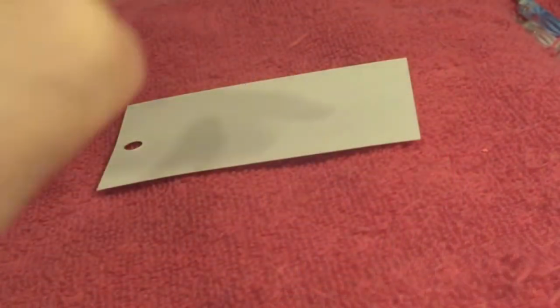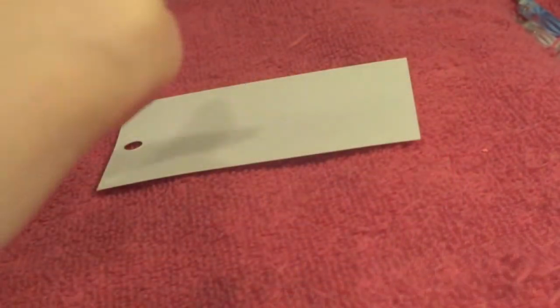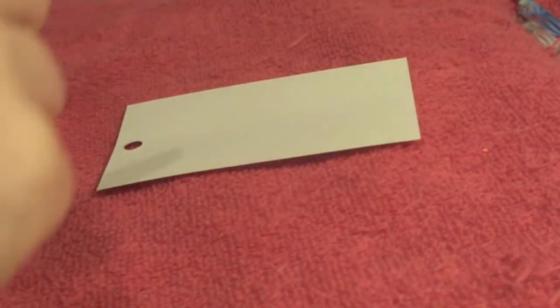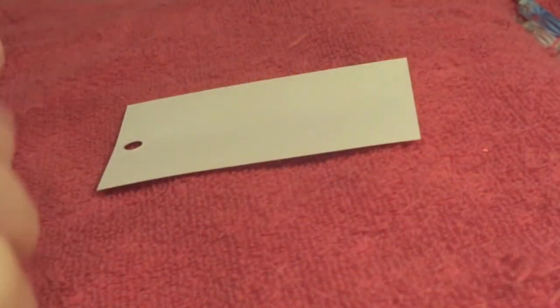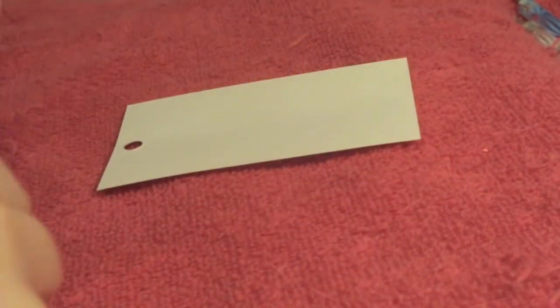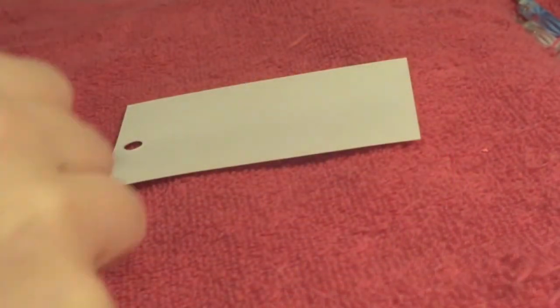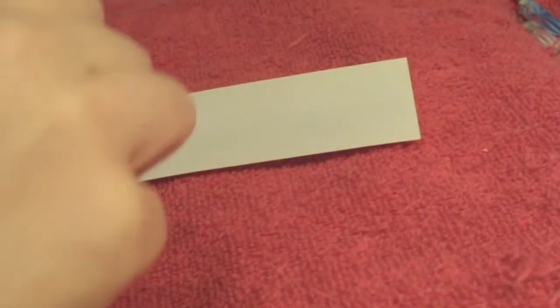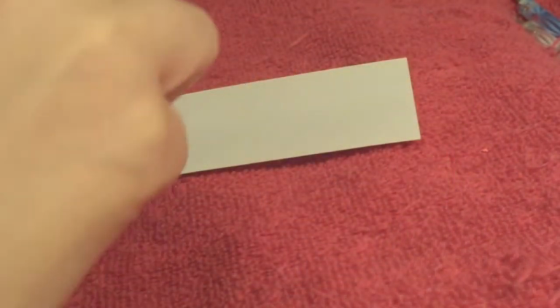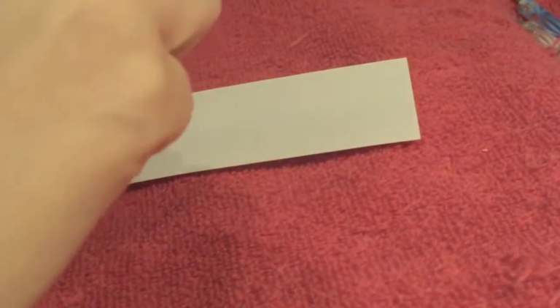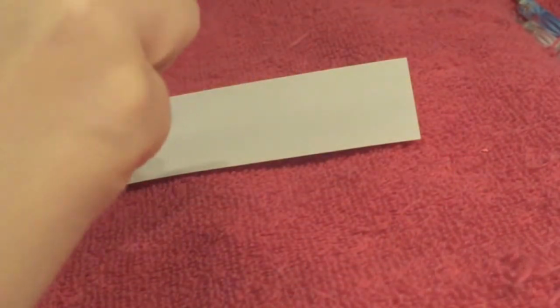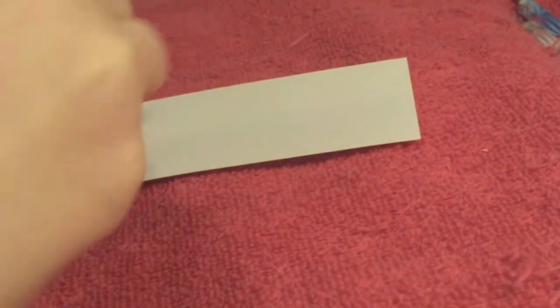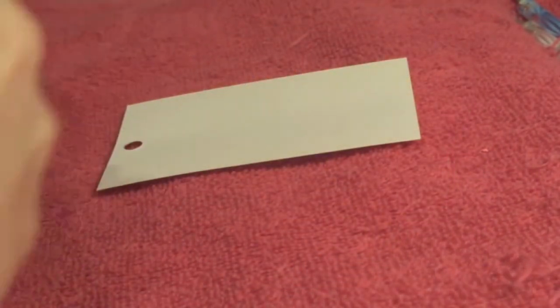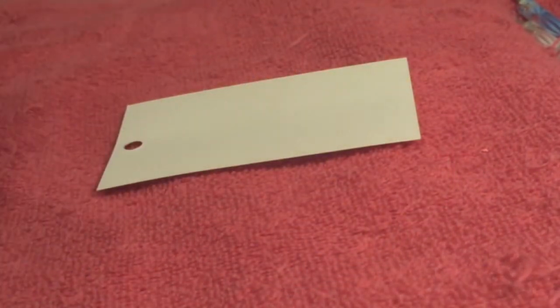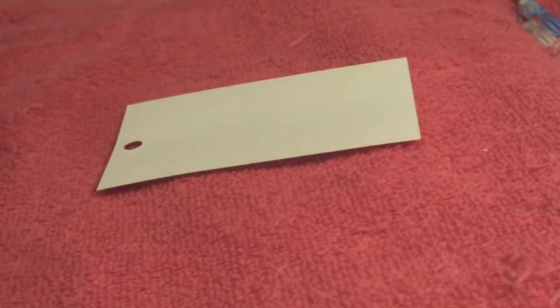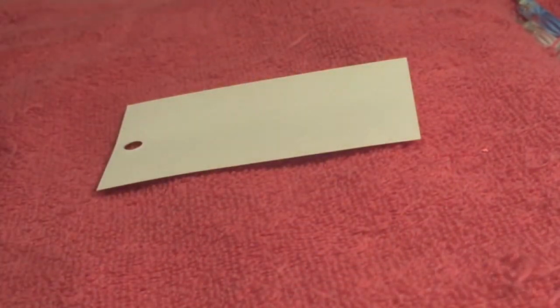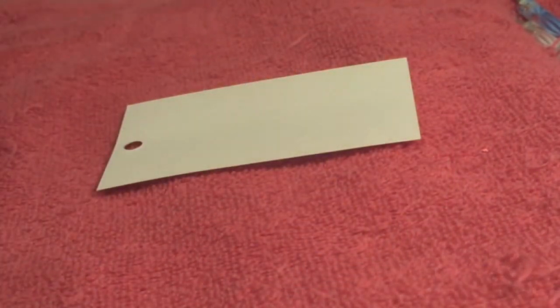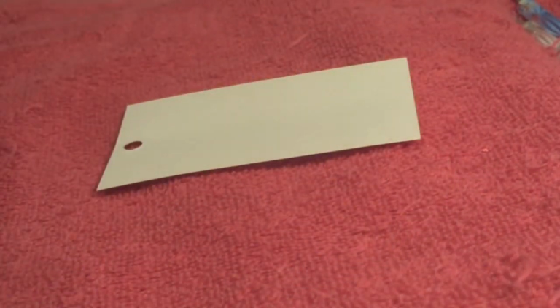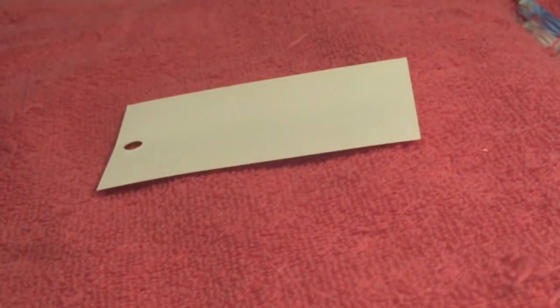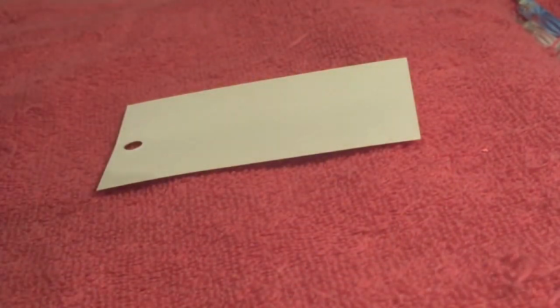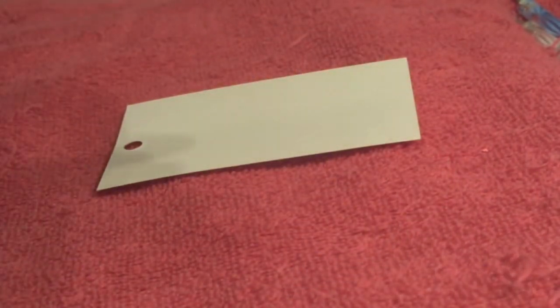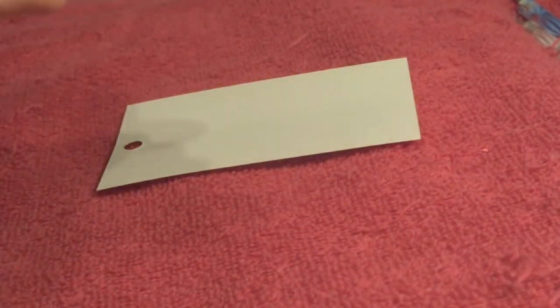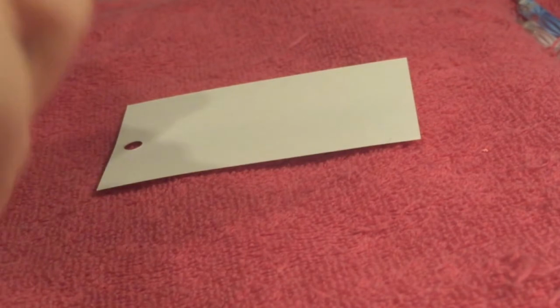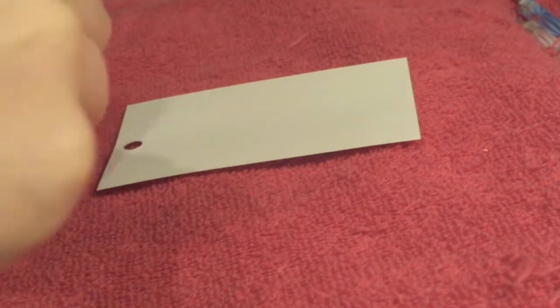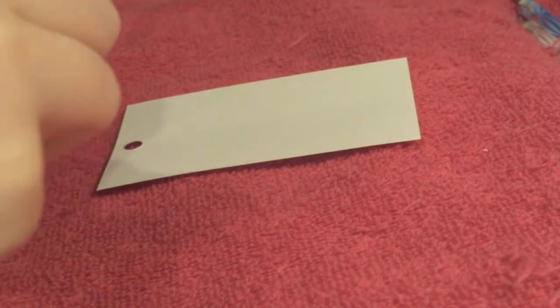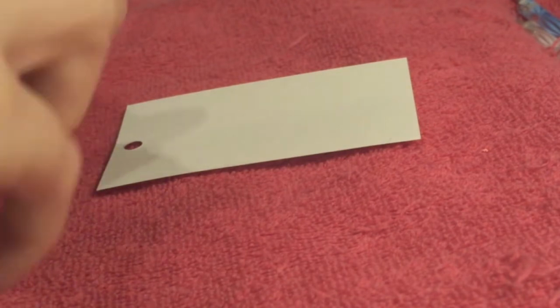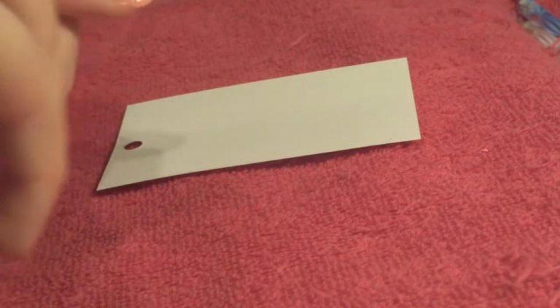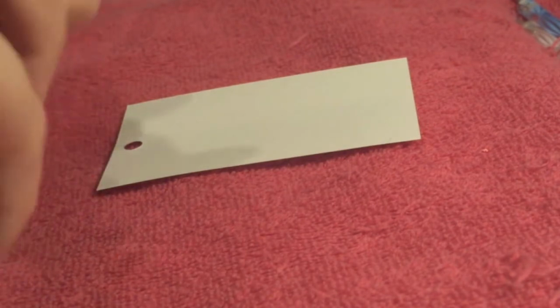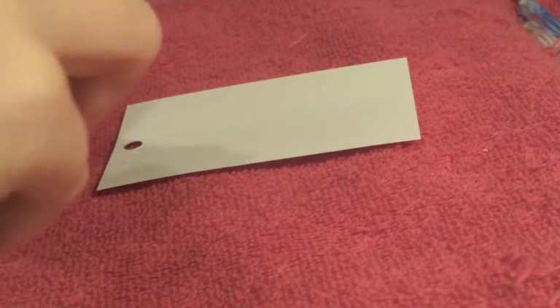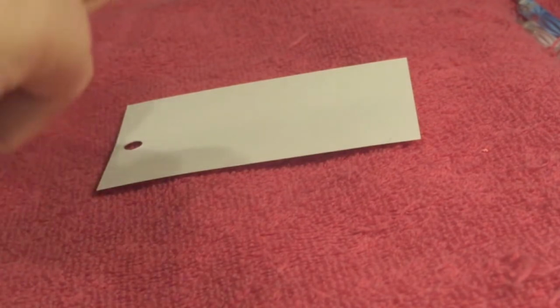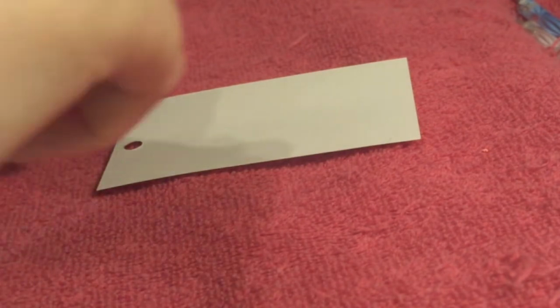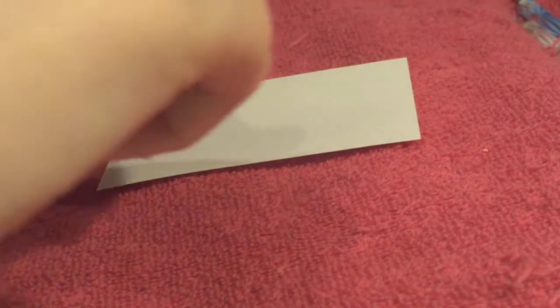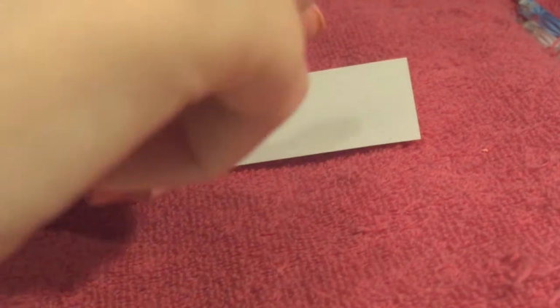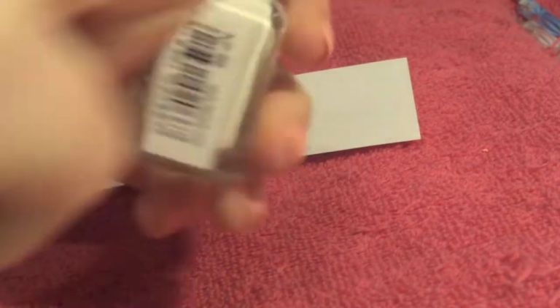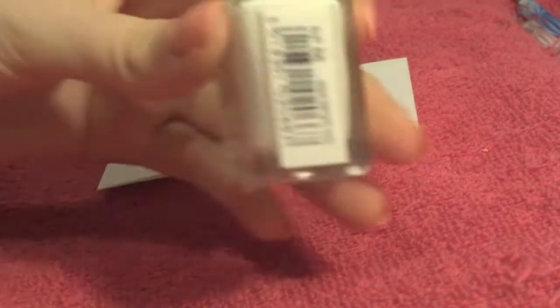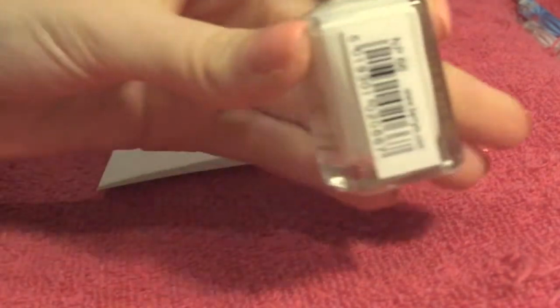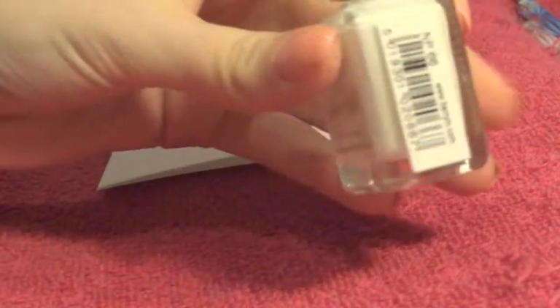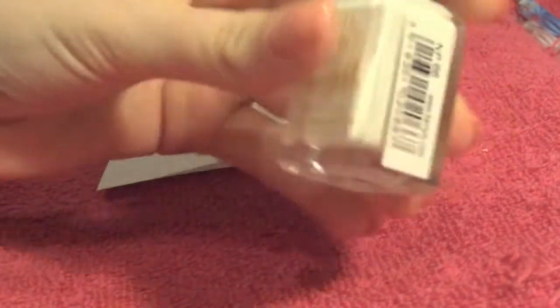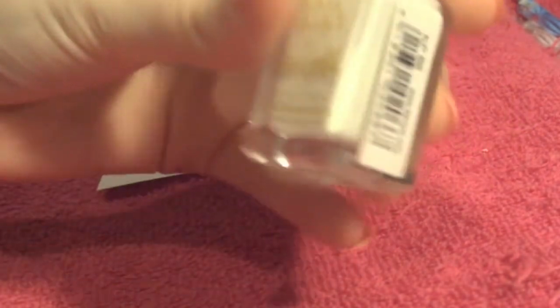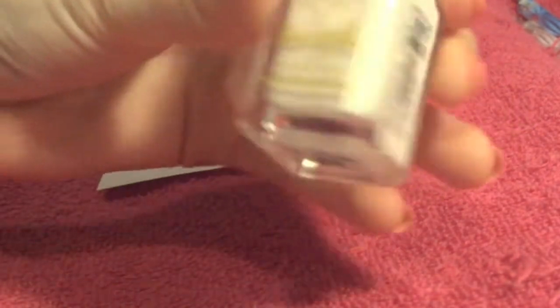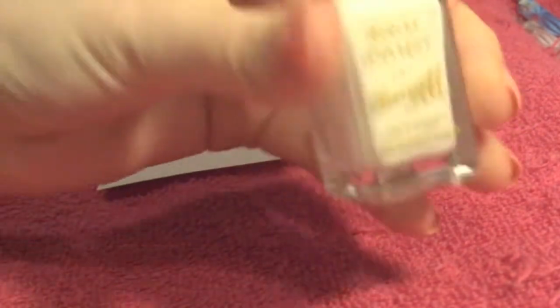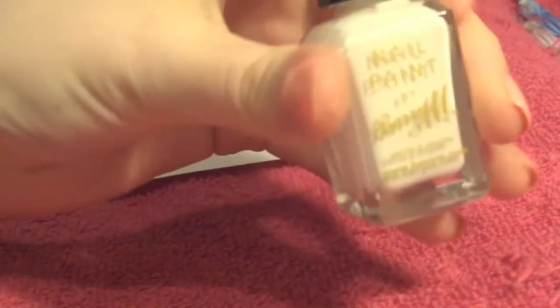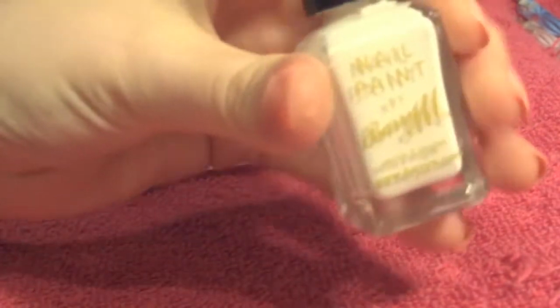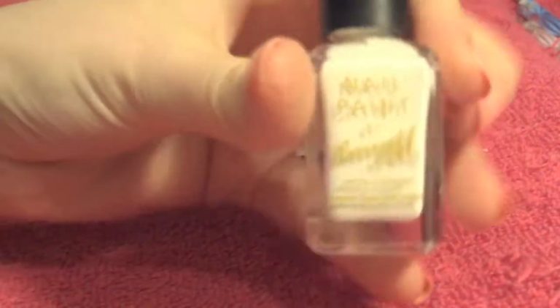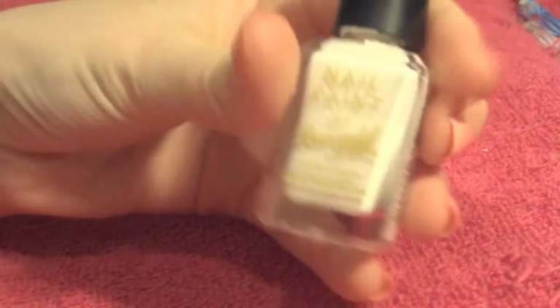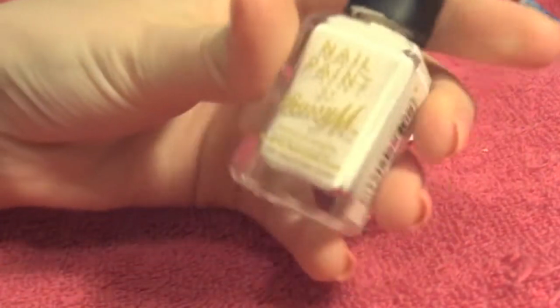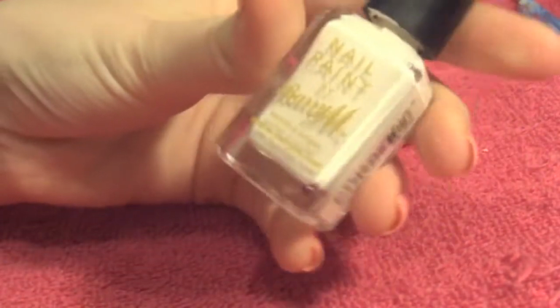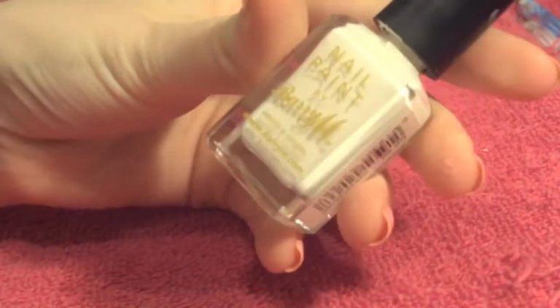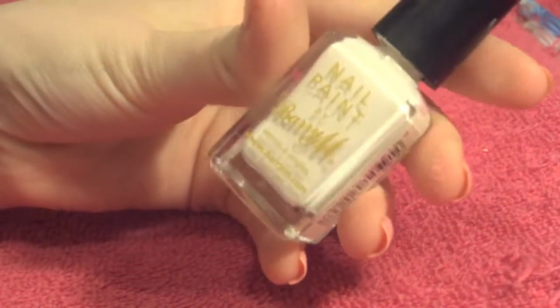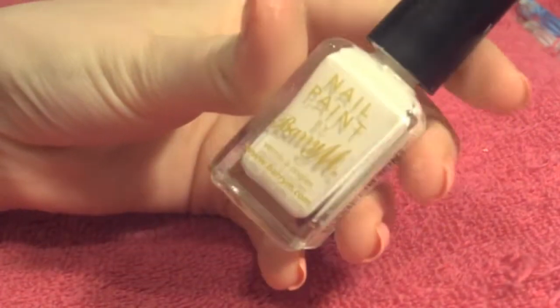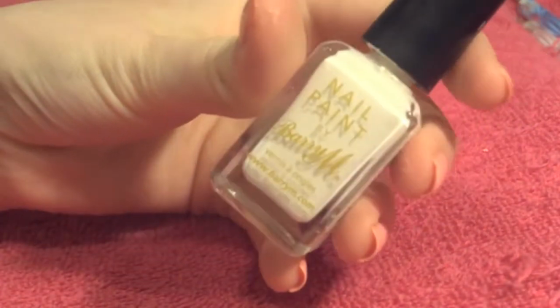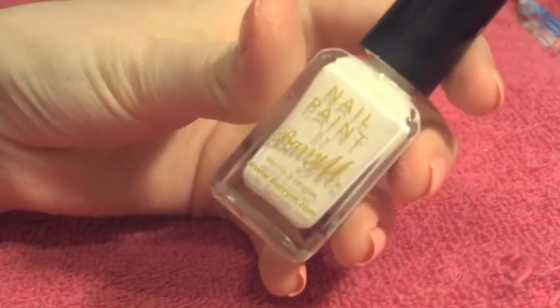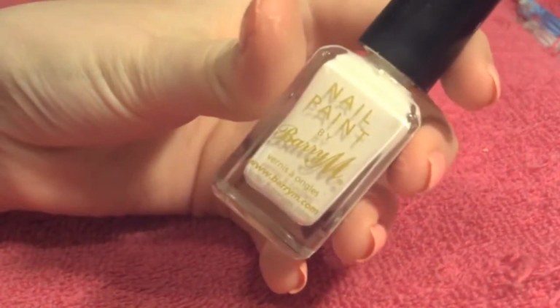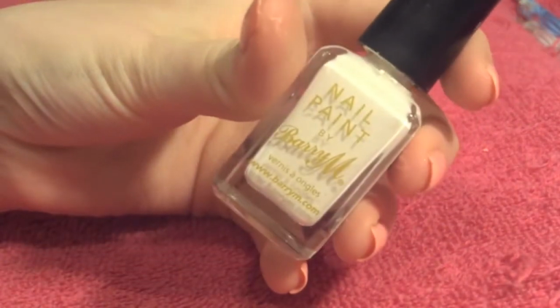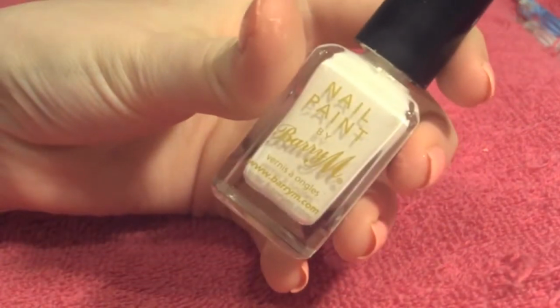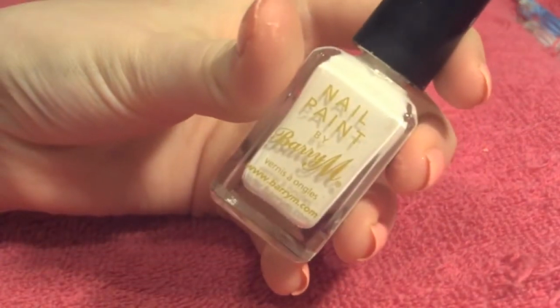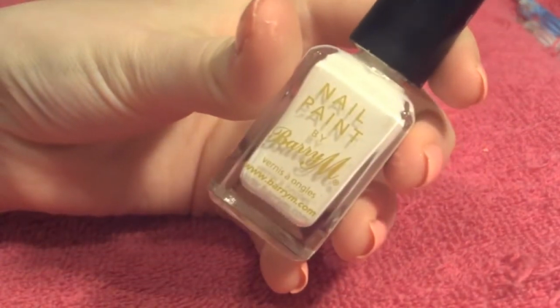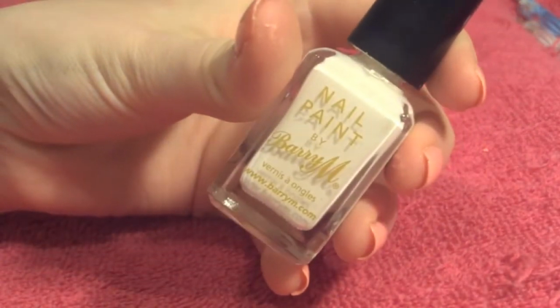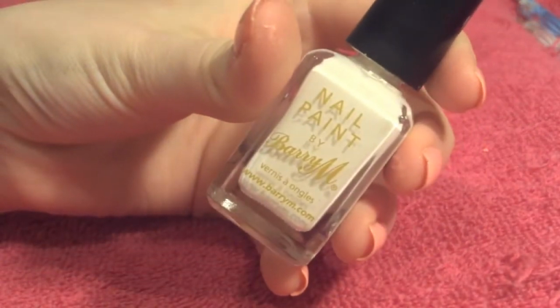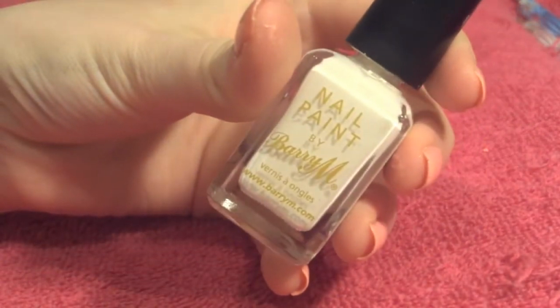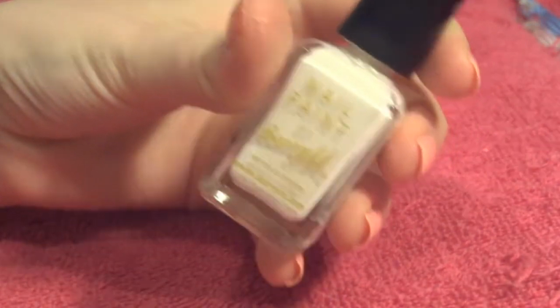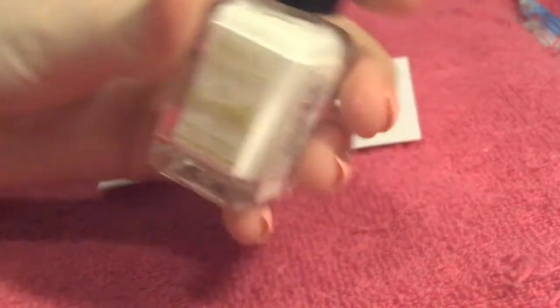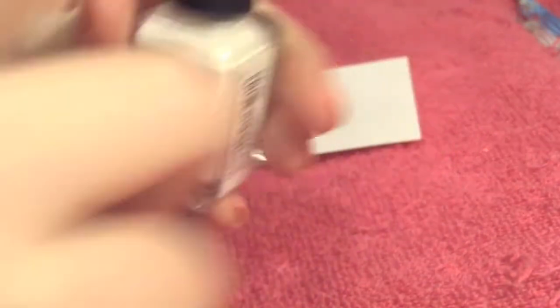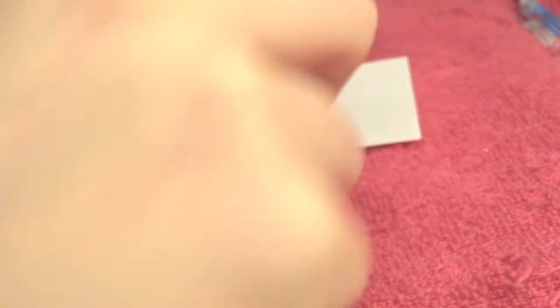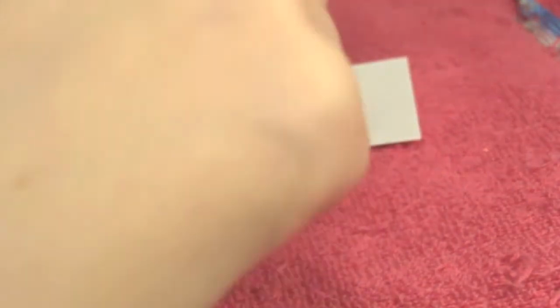Then on a piece of scrap paper you're going to want to place a few drops of your light coloured nail polish. In my case I'm using some white.